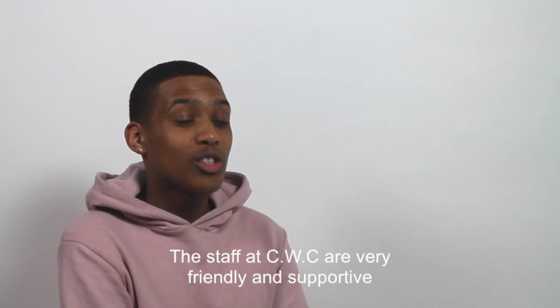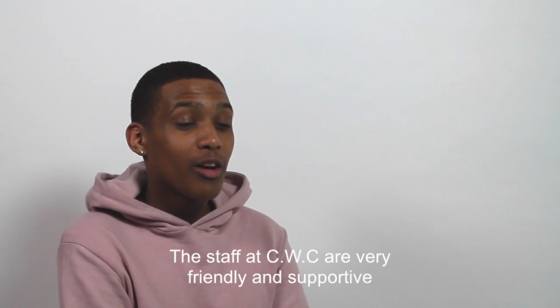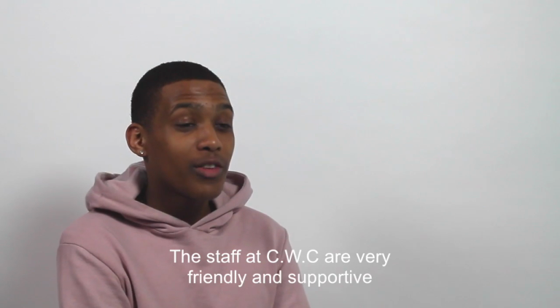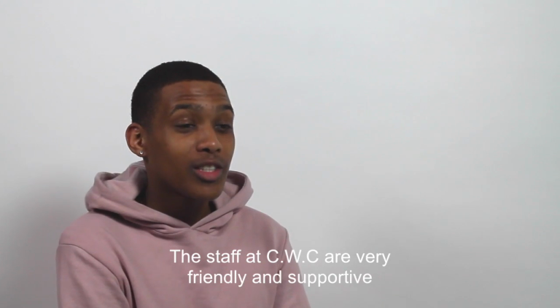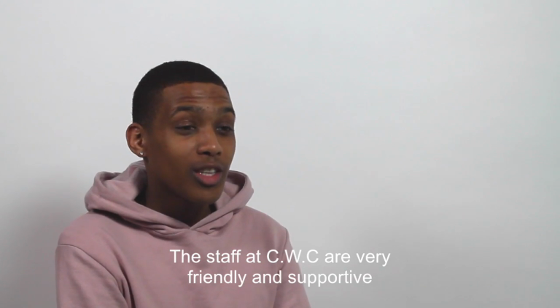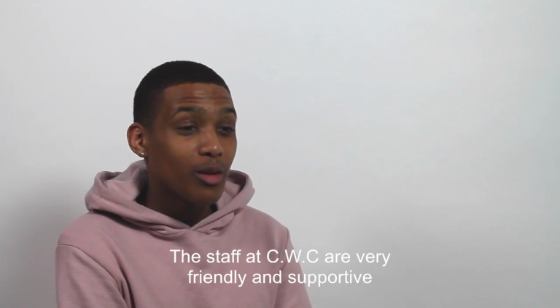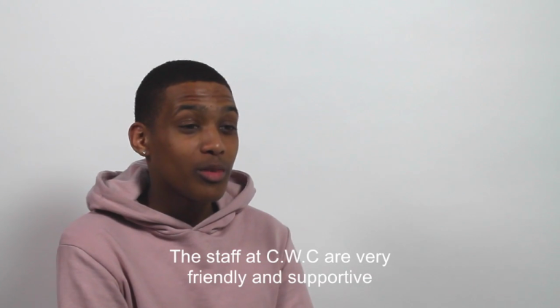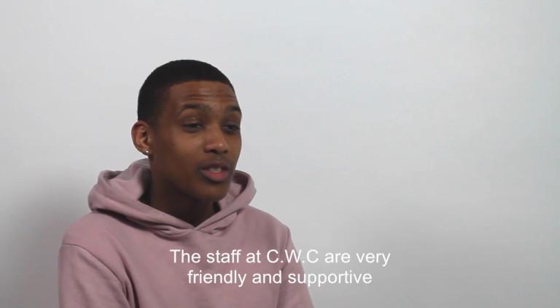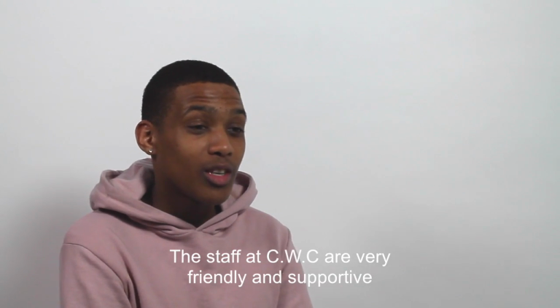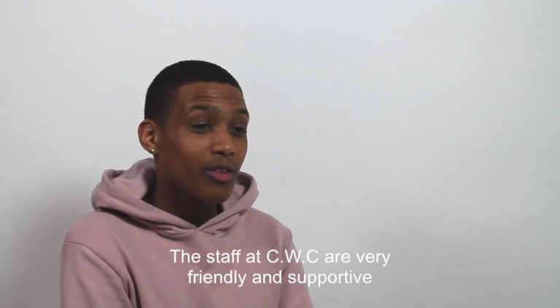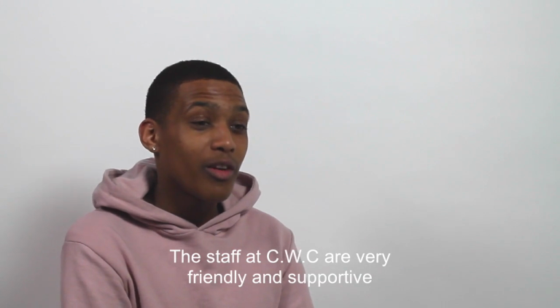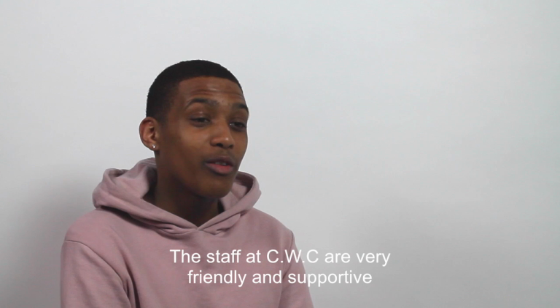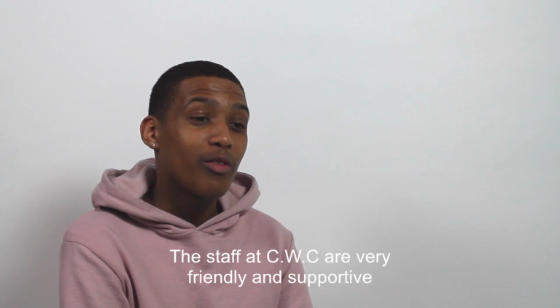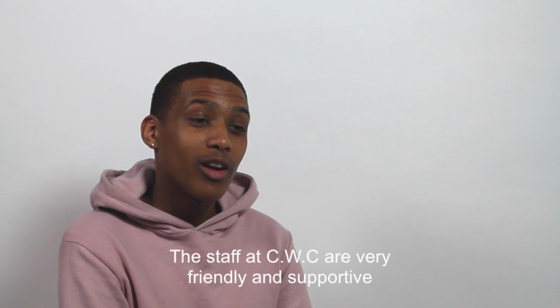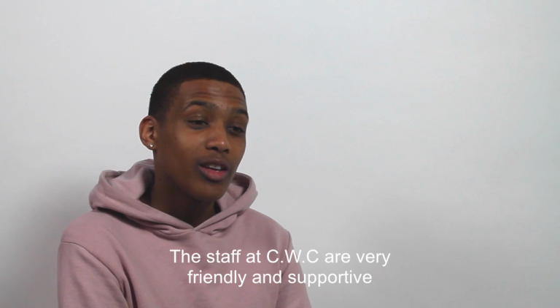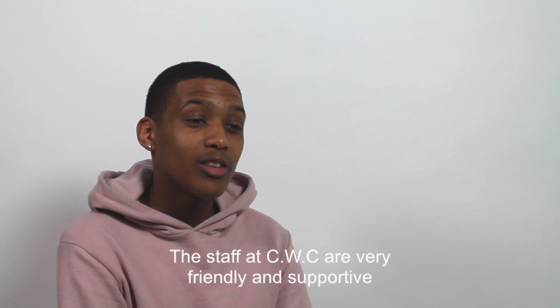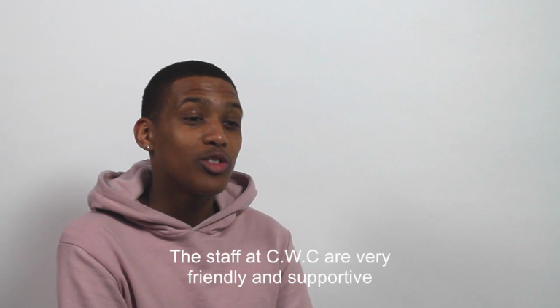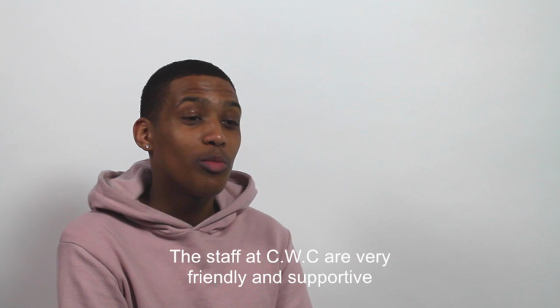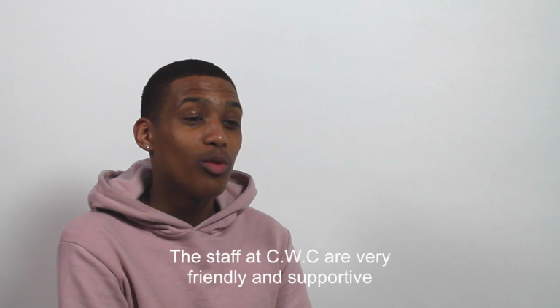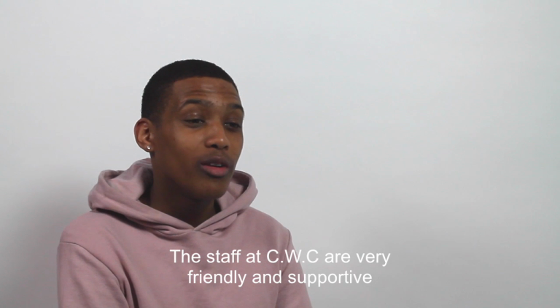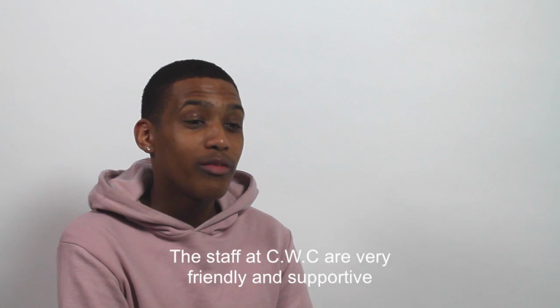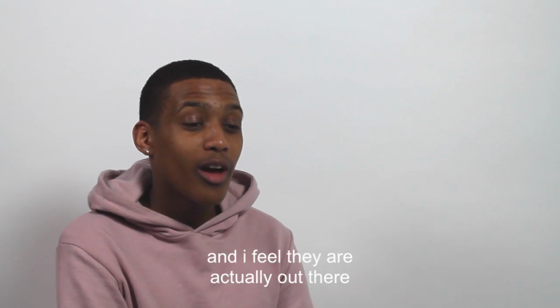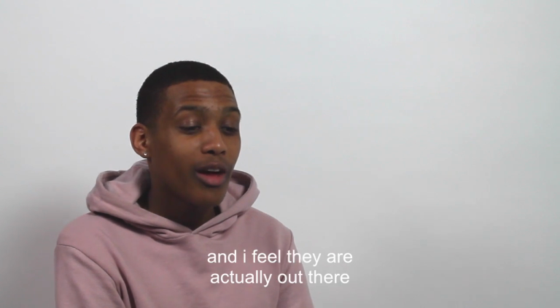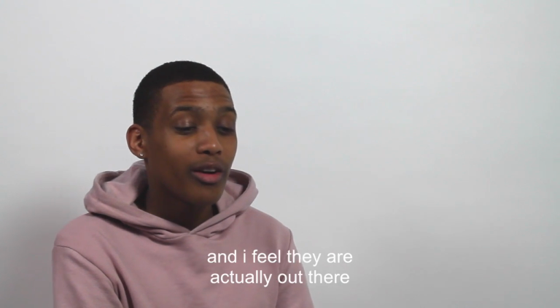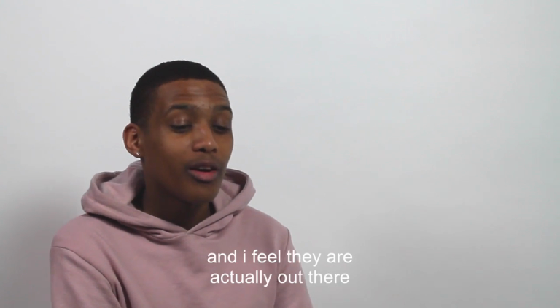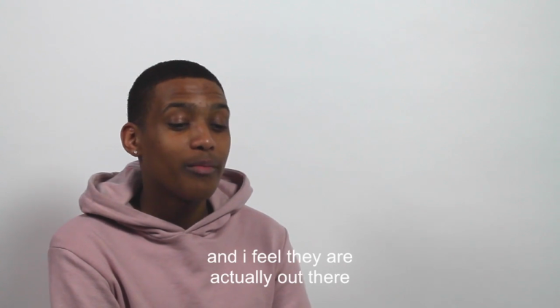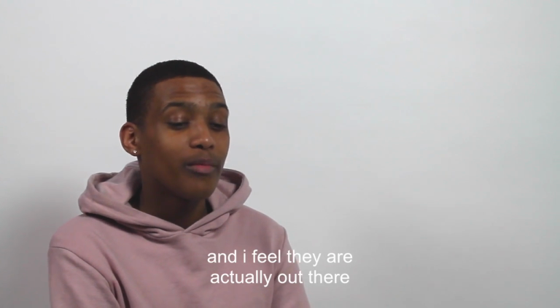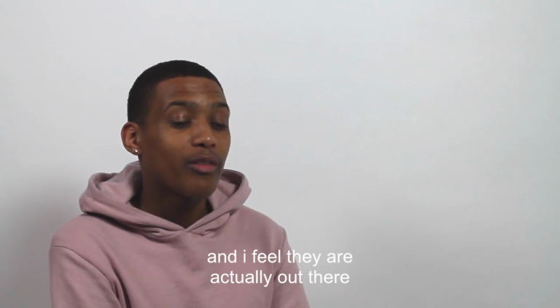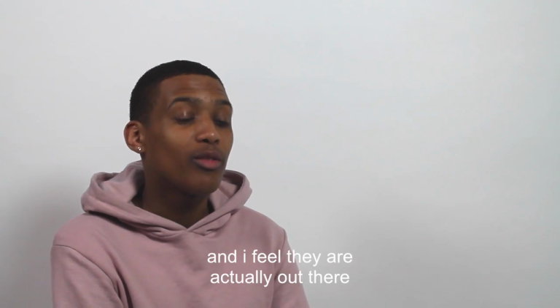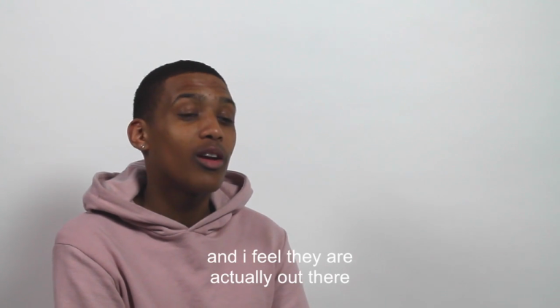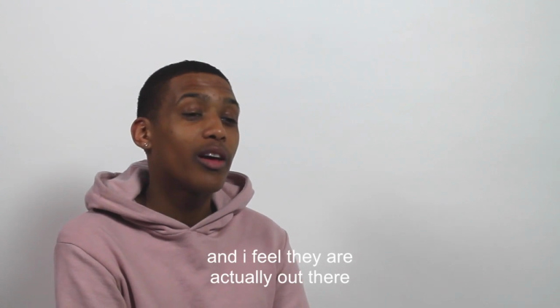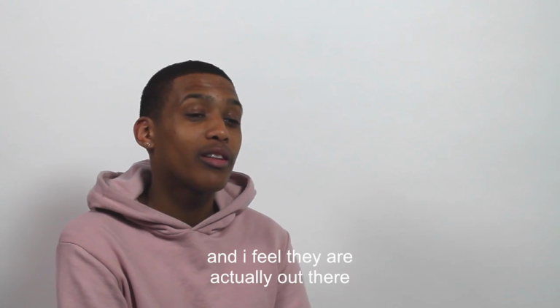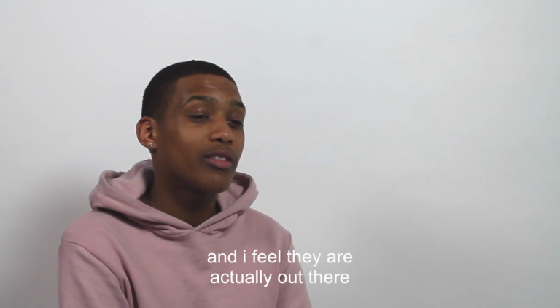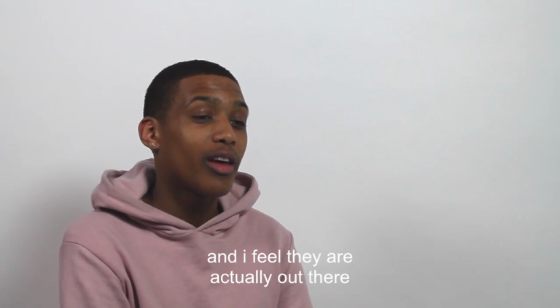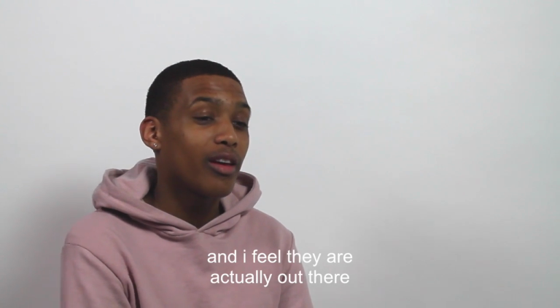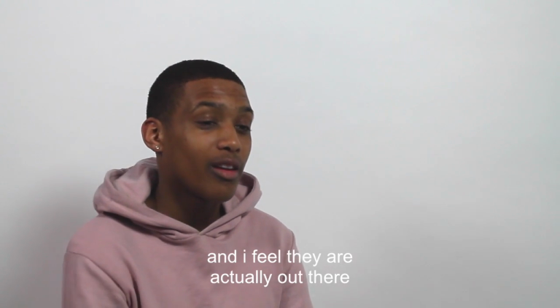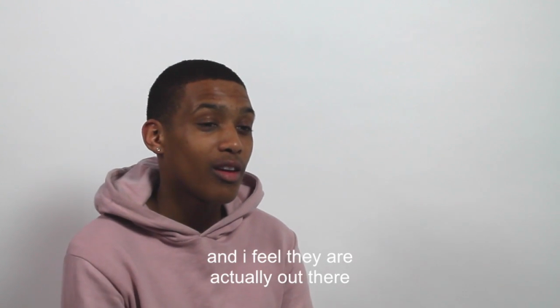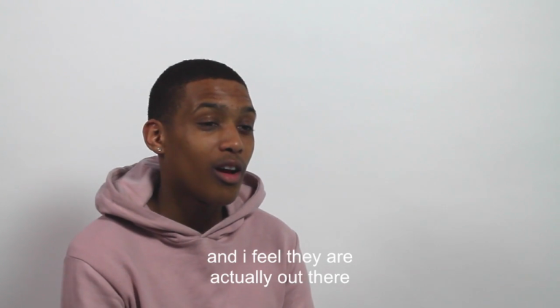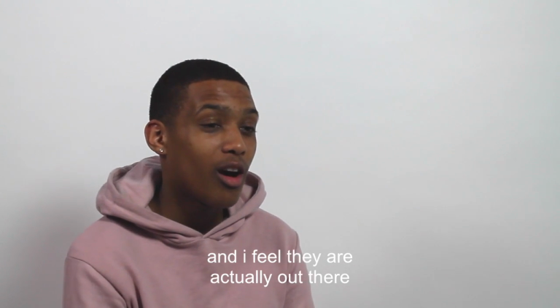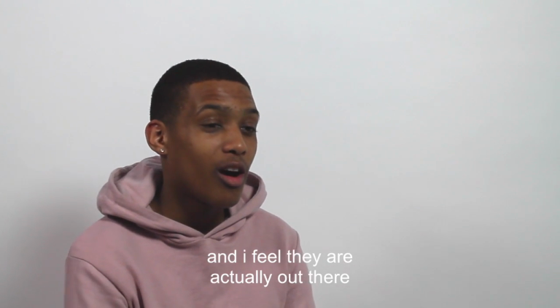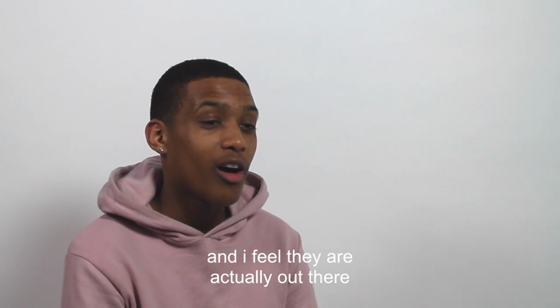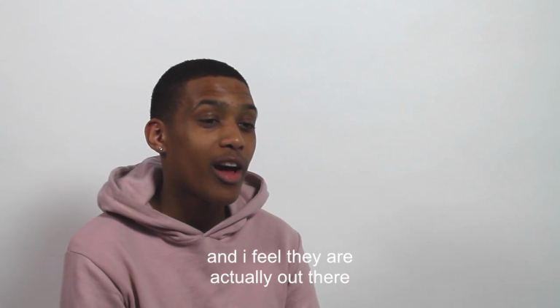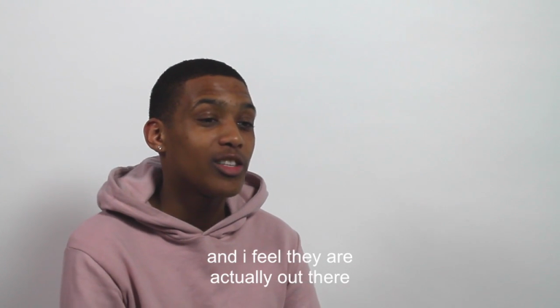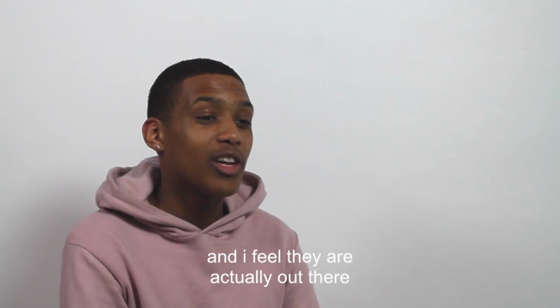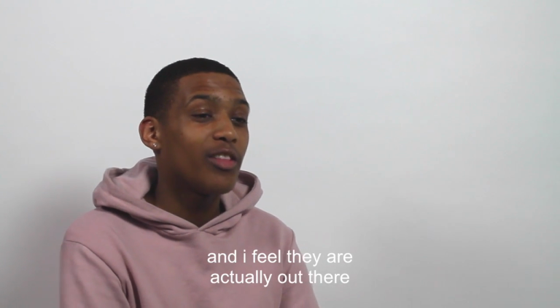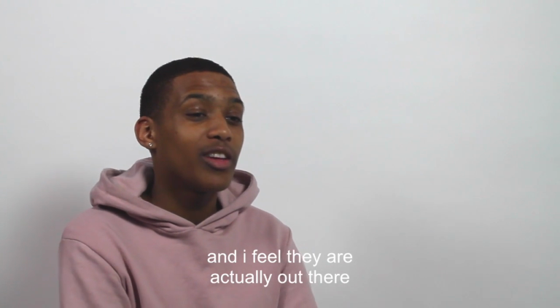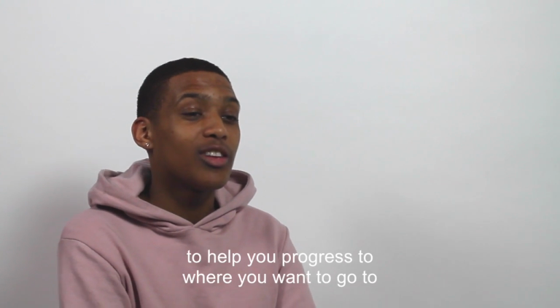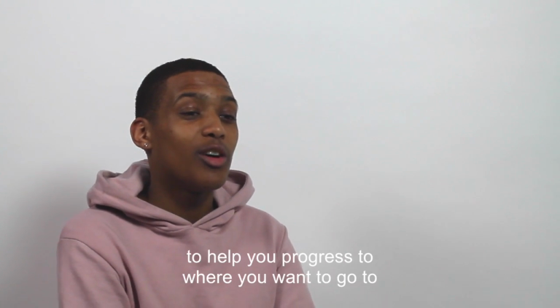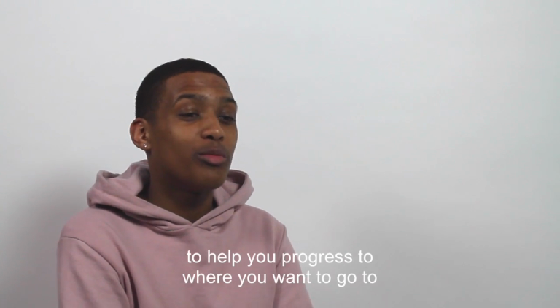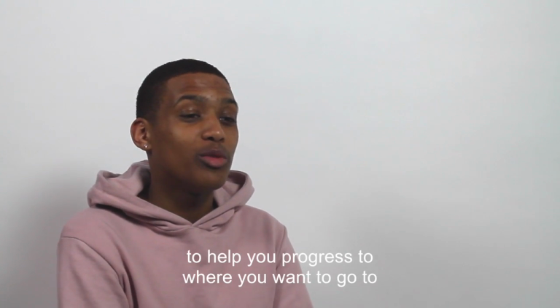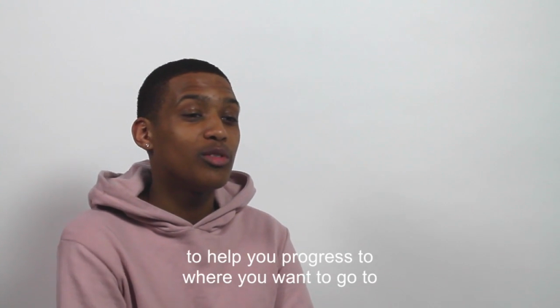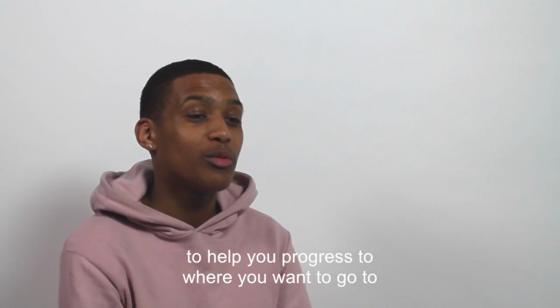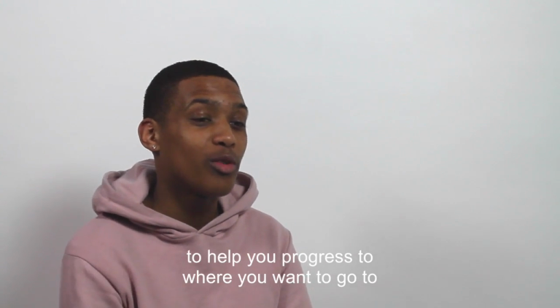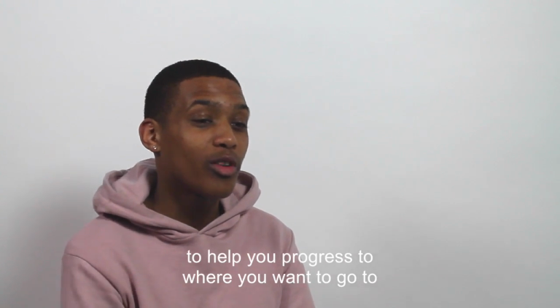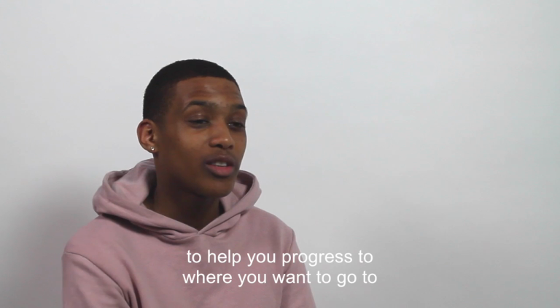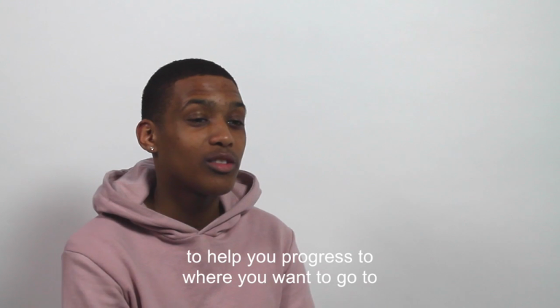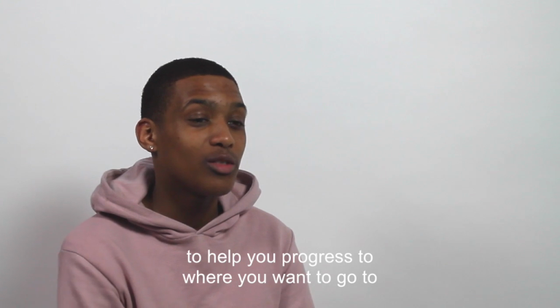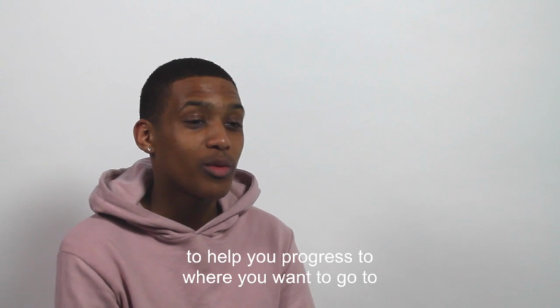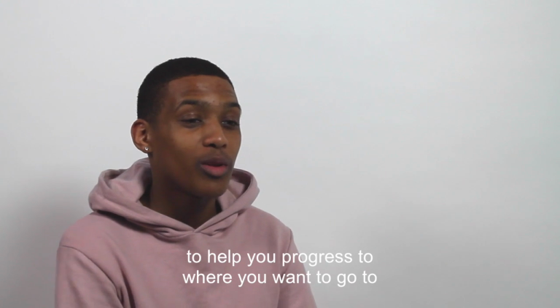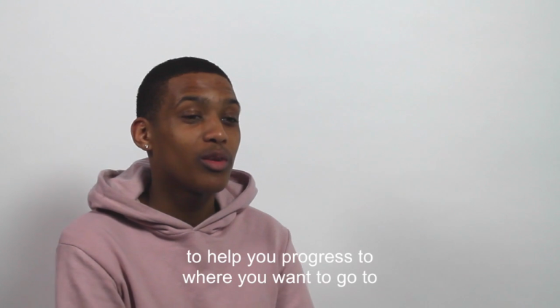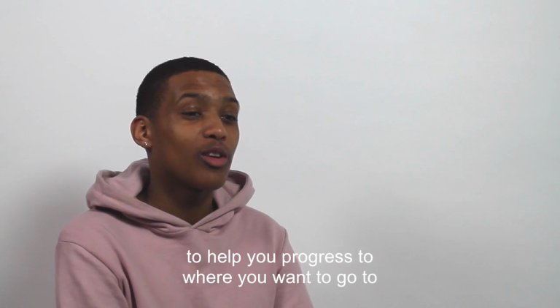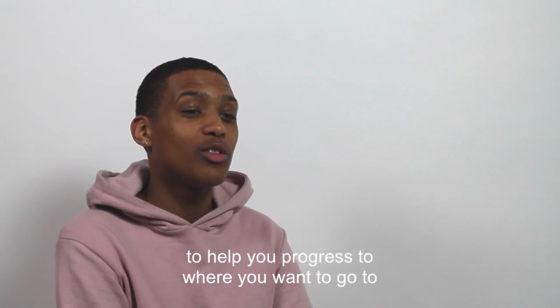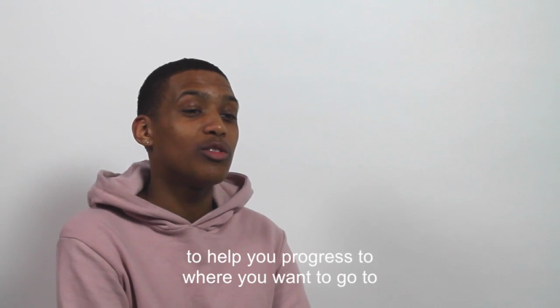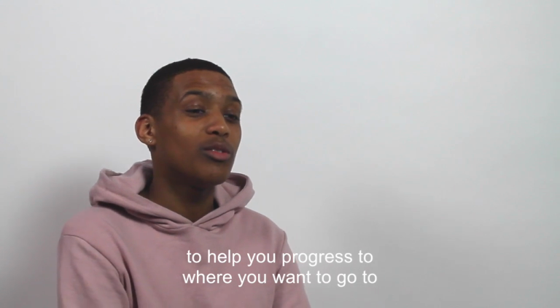The staff at CWC are very friendly, supportive, and I feel like they are actually out there to help you to progress into where you want to go.